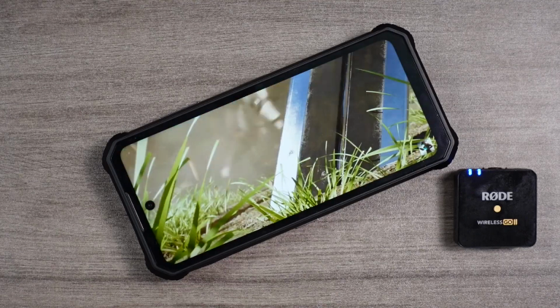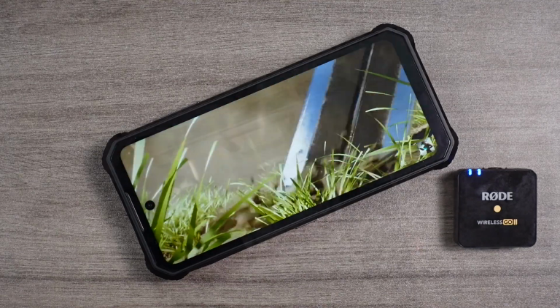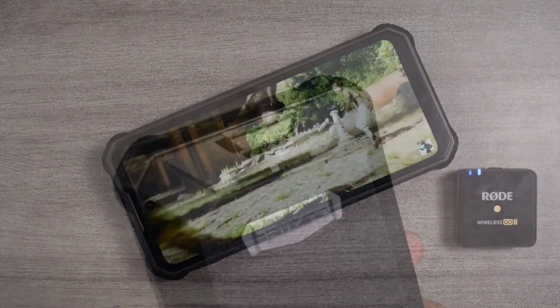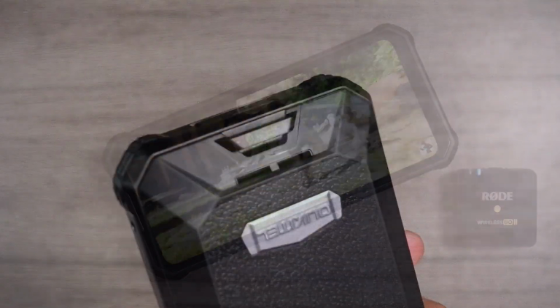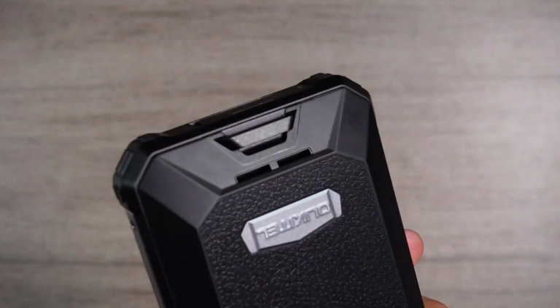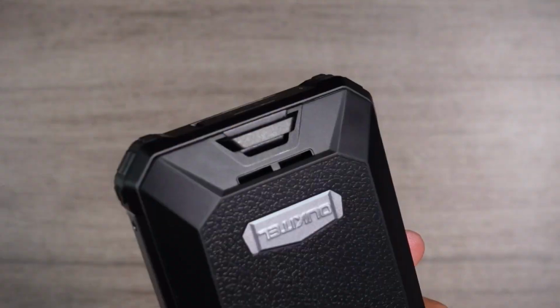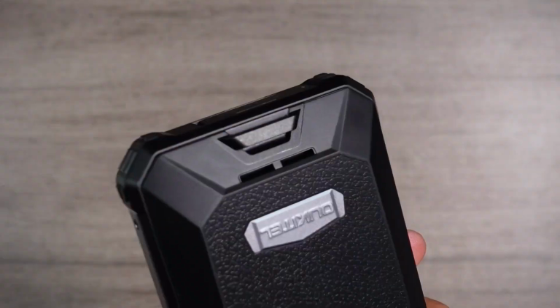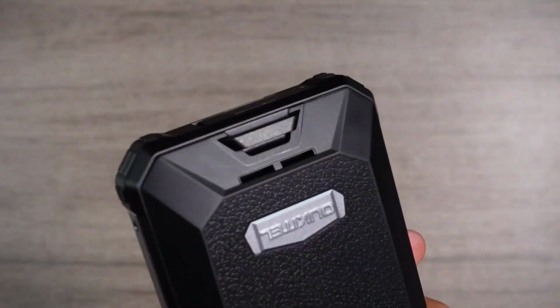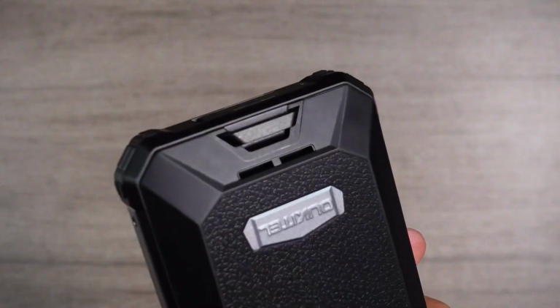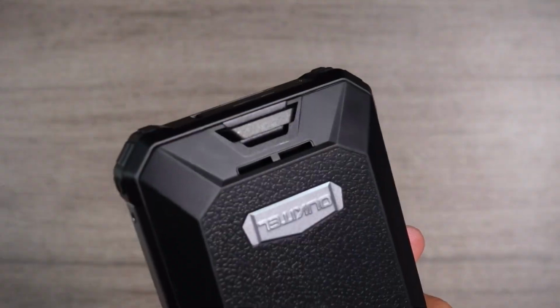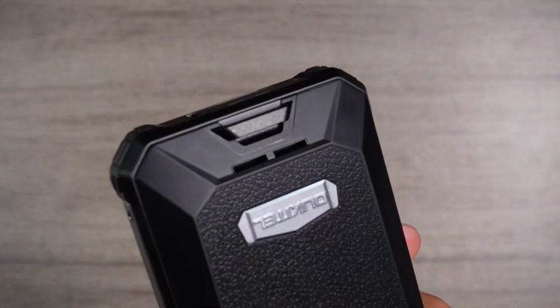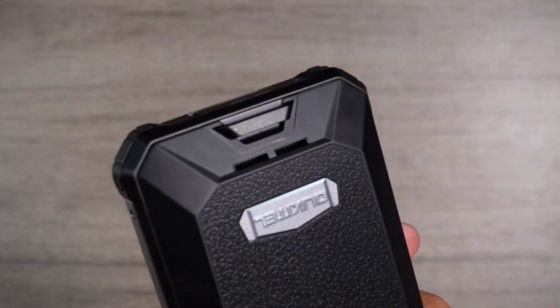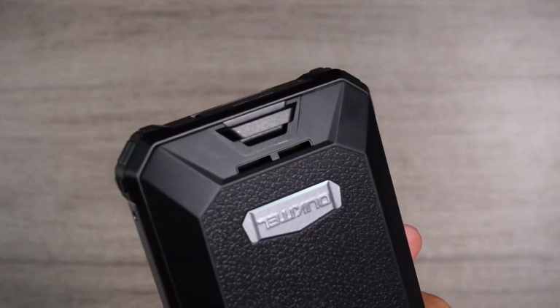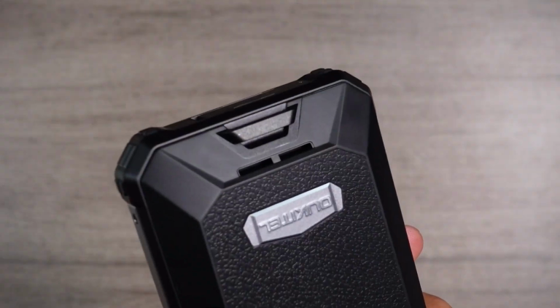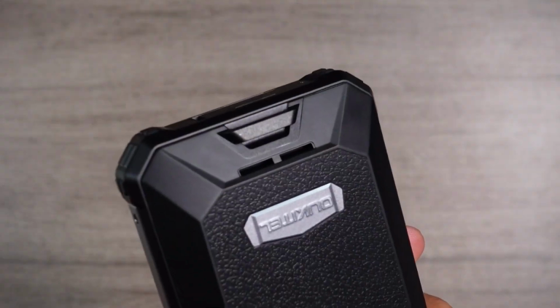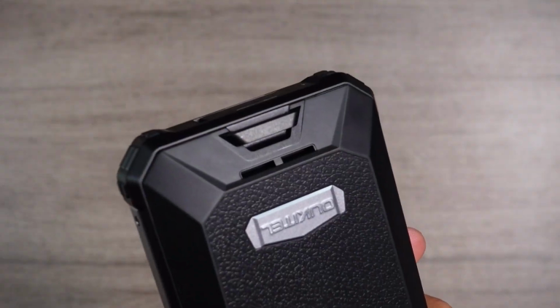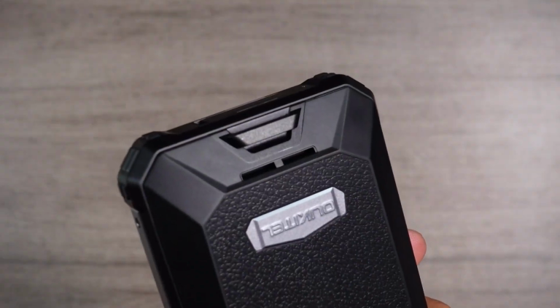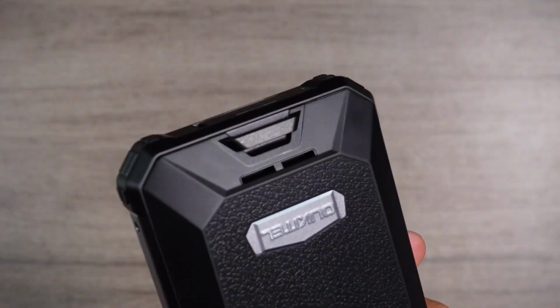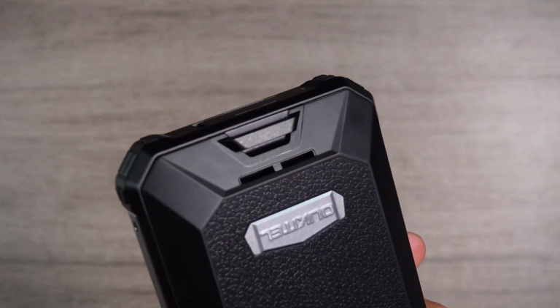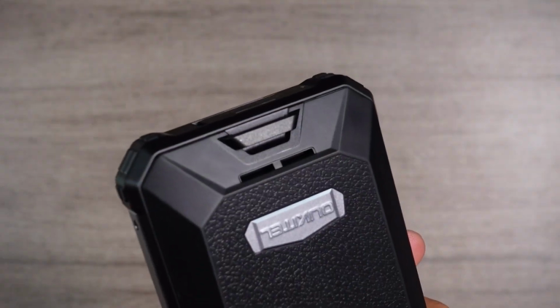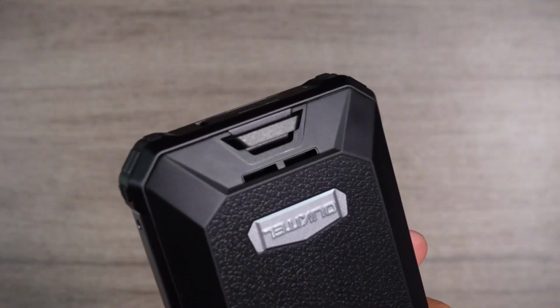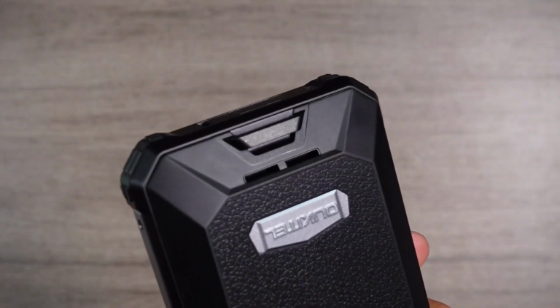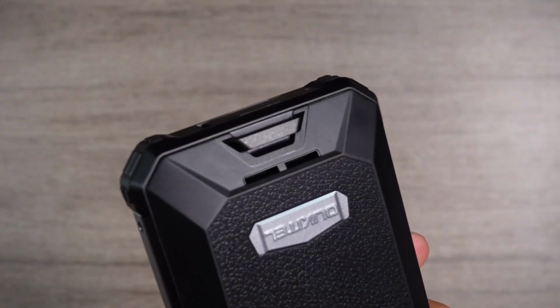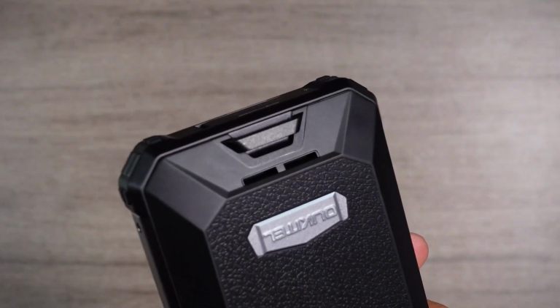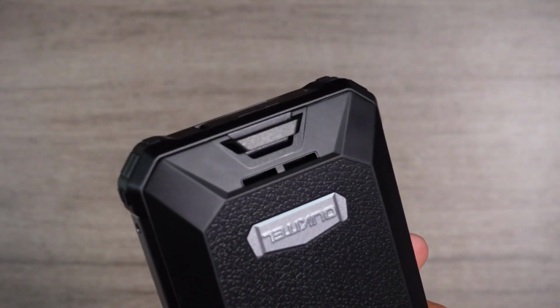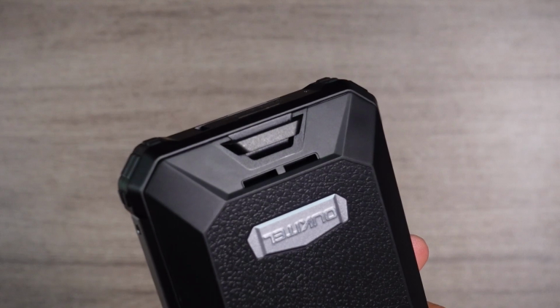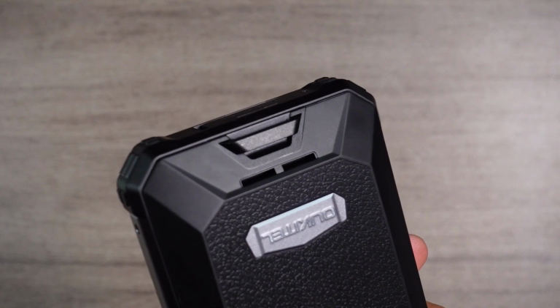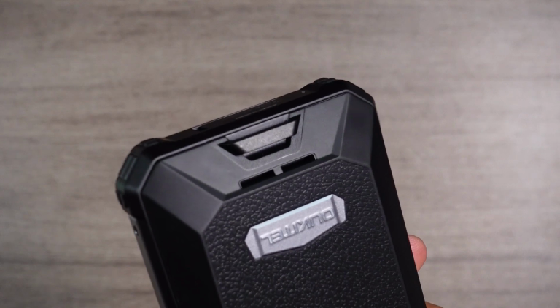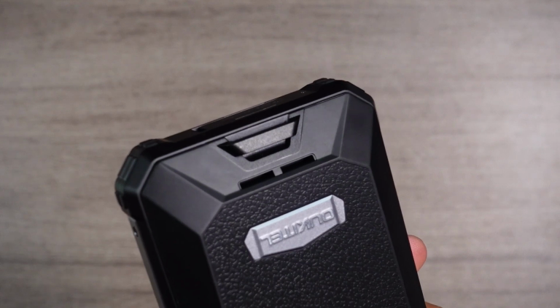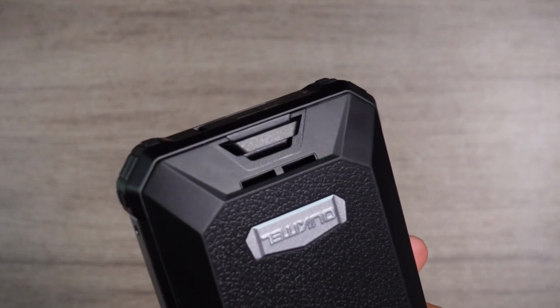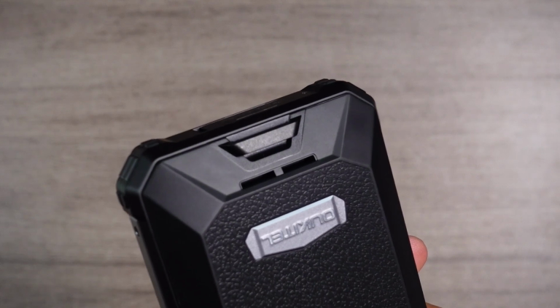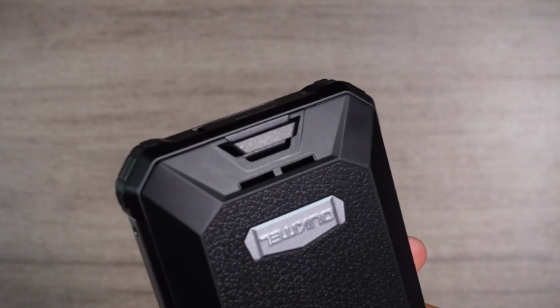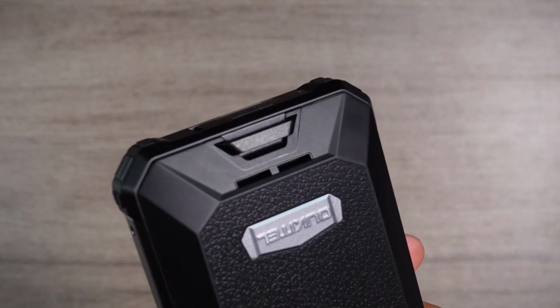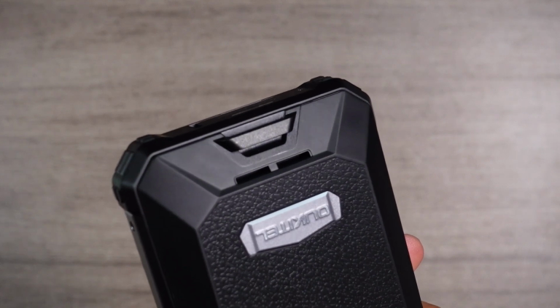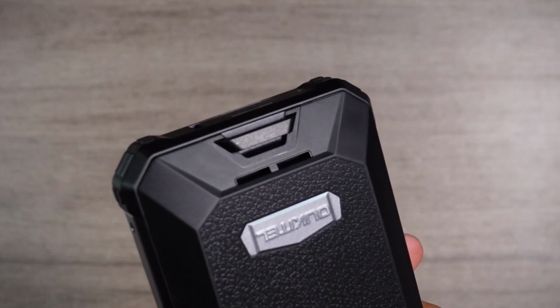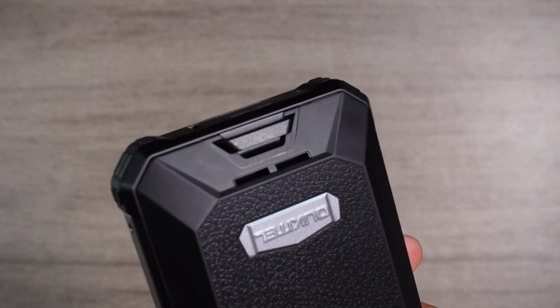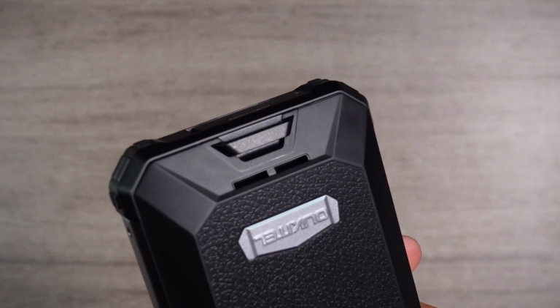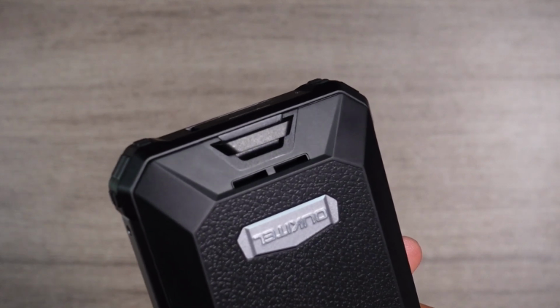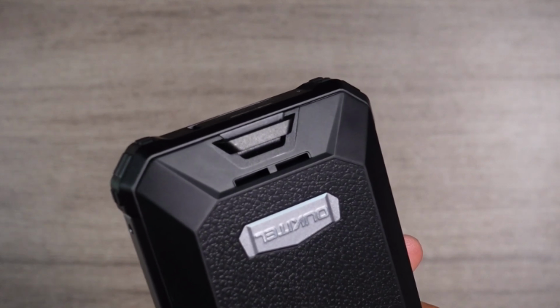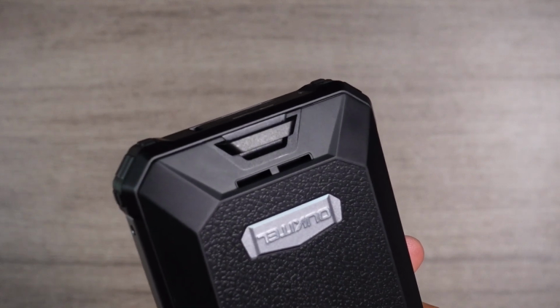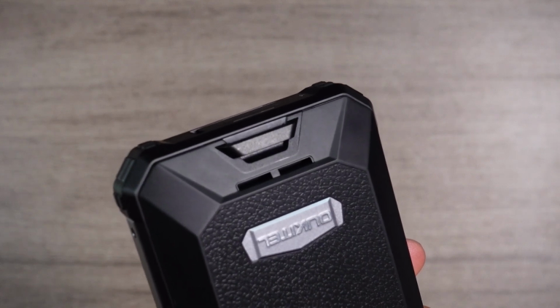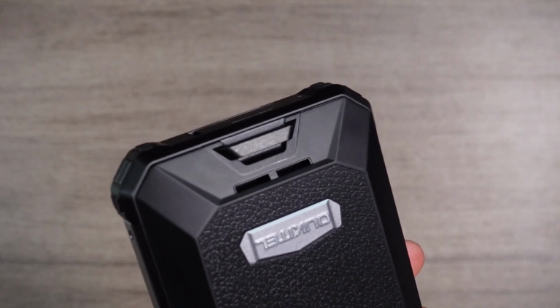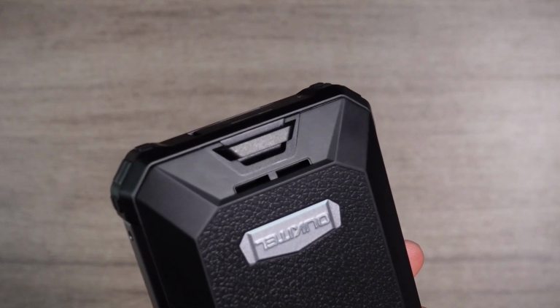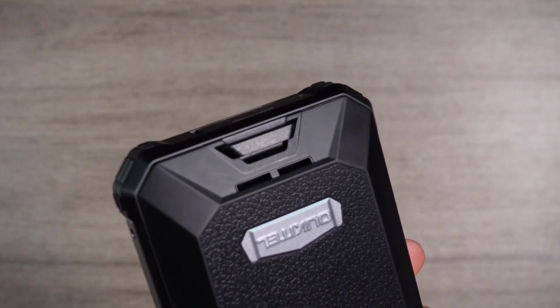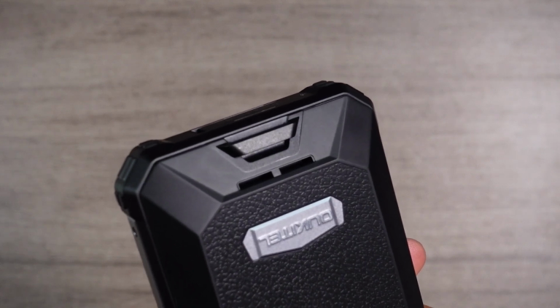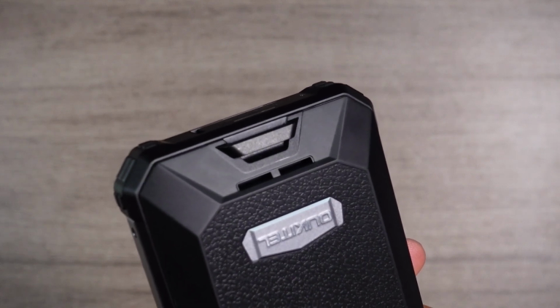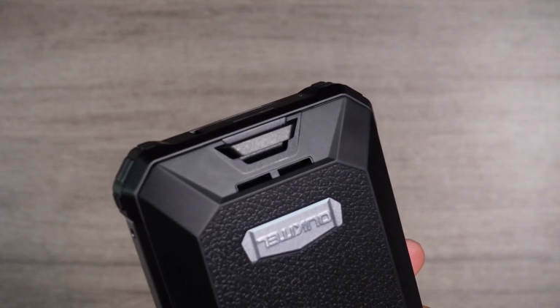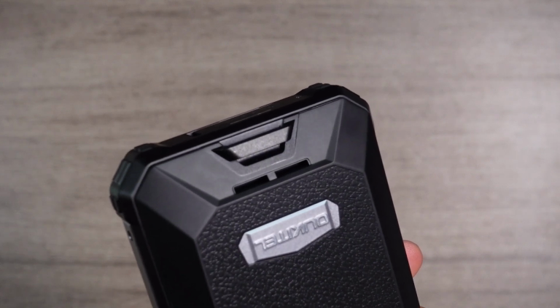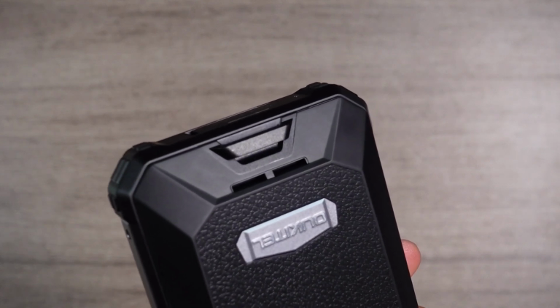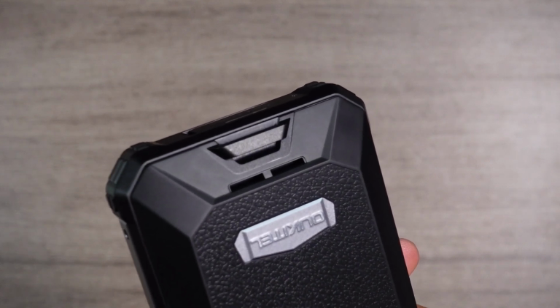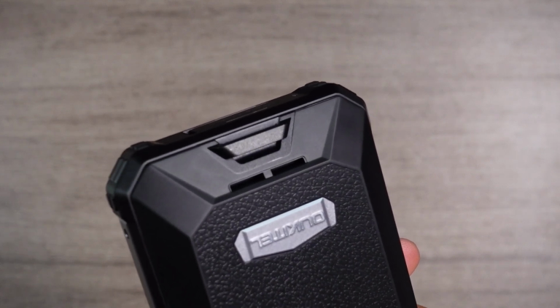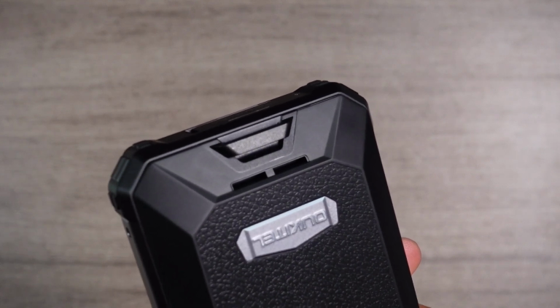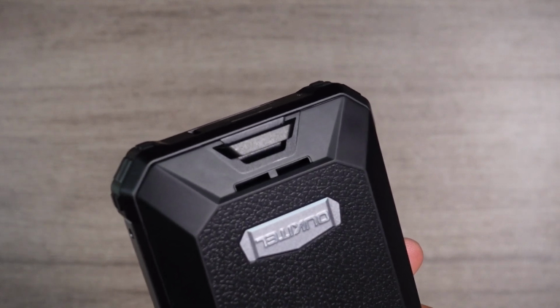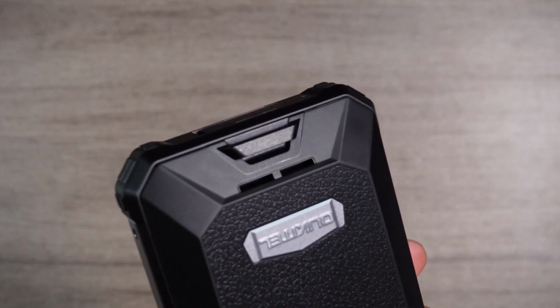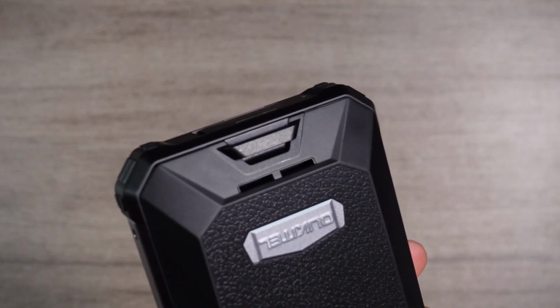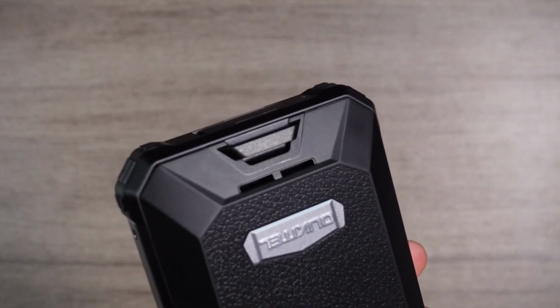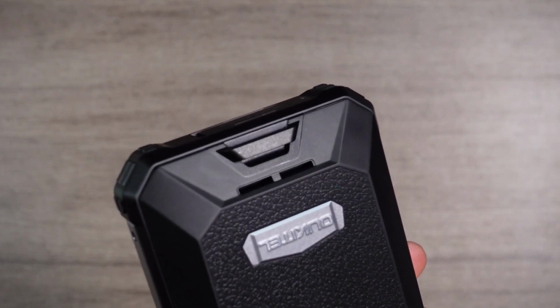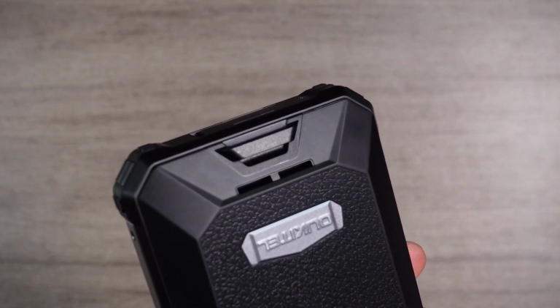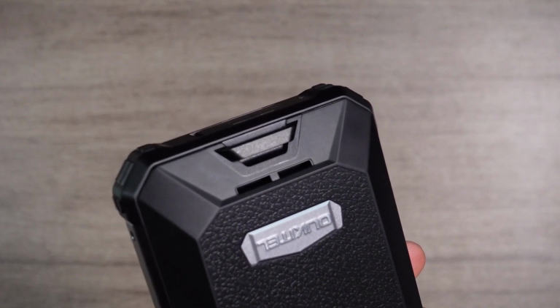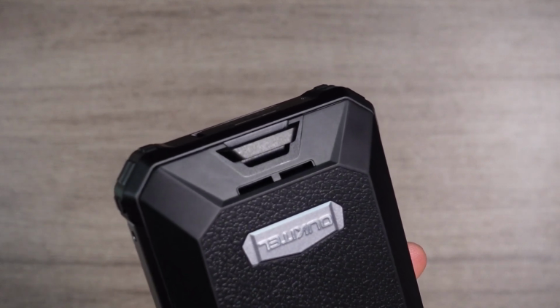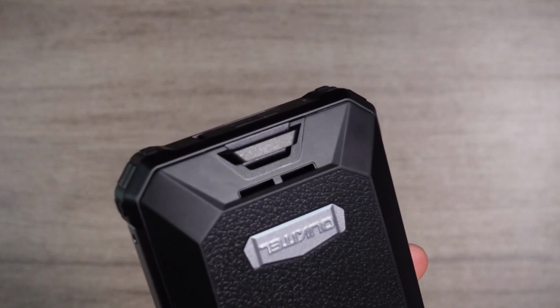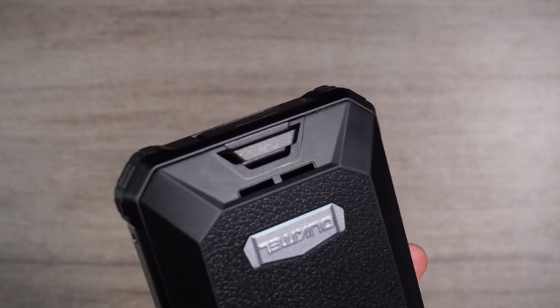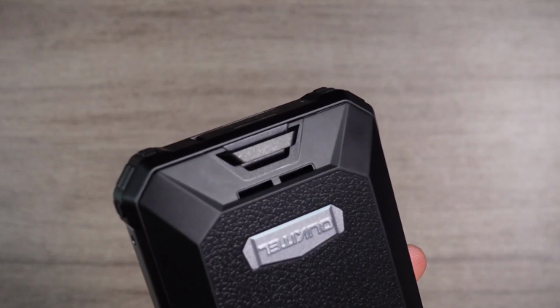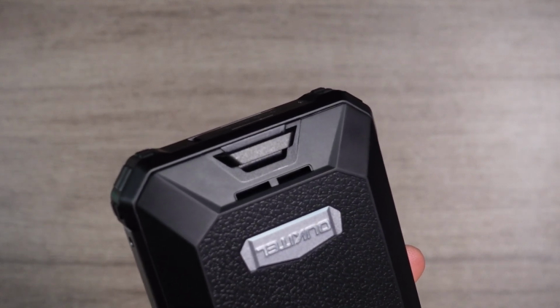The Oukitel WP-19 comes with a single bottom-firing loudspeaker, and it works perfectly.